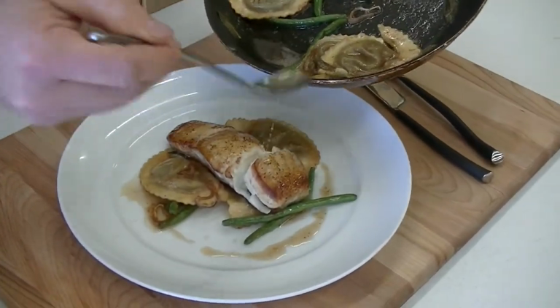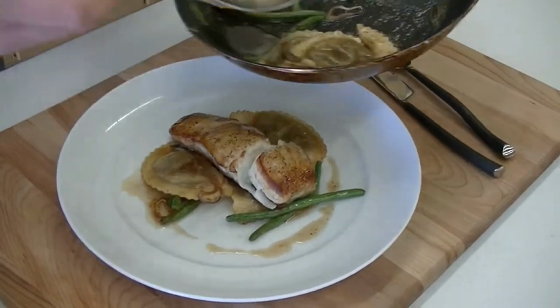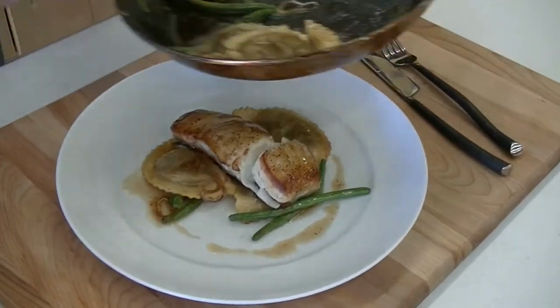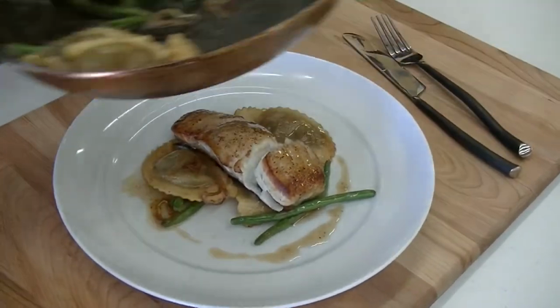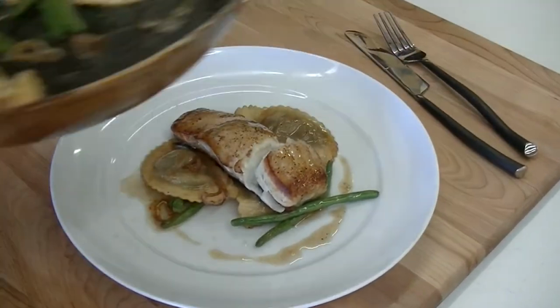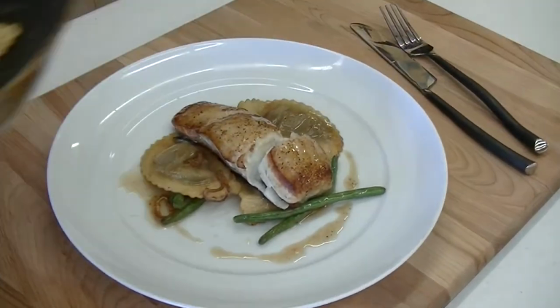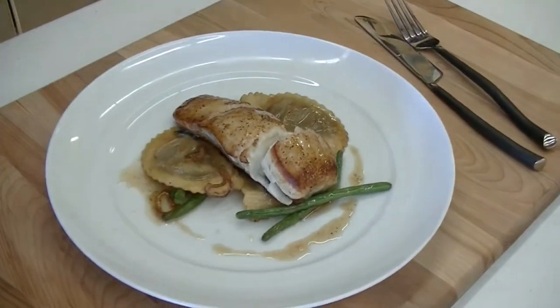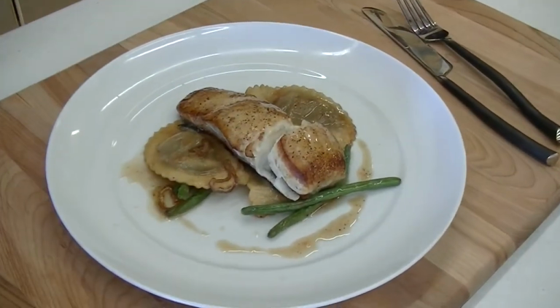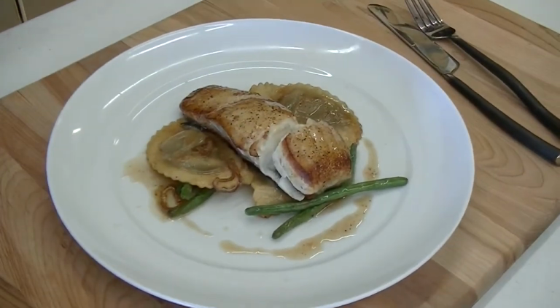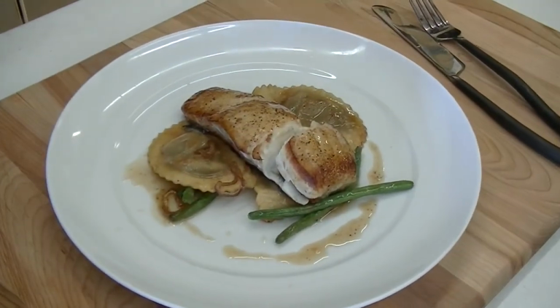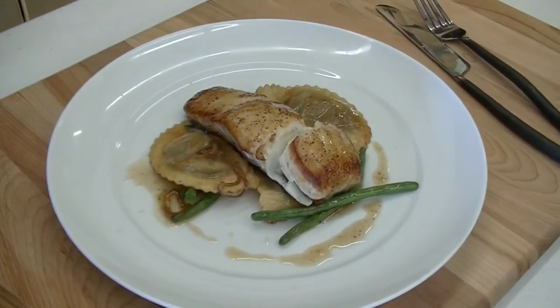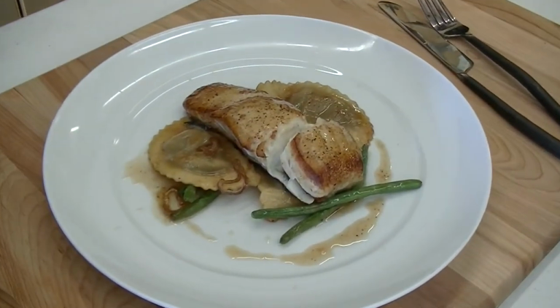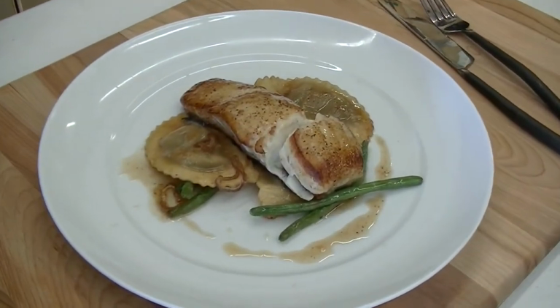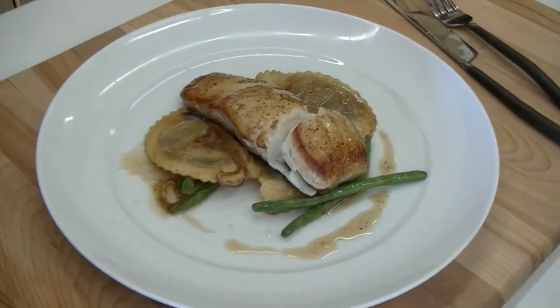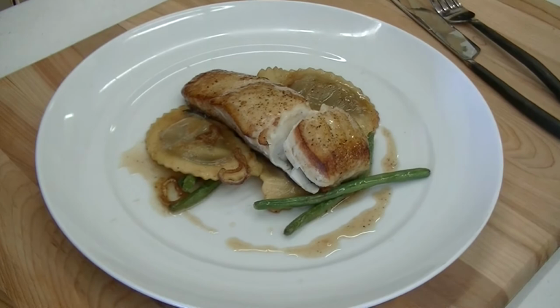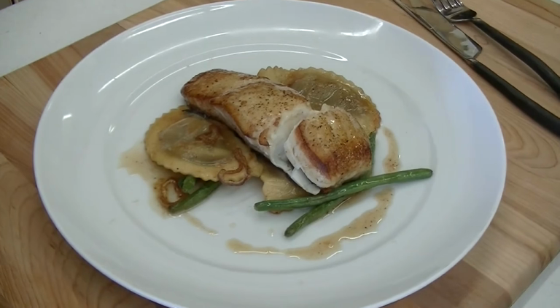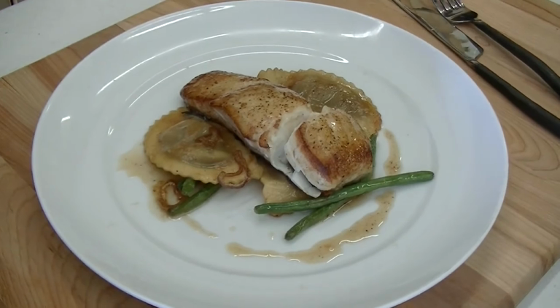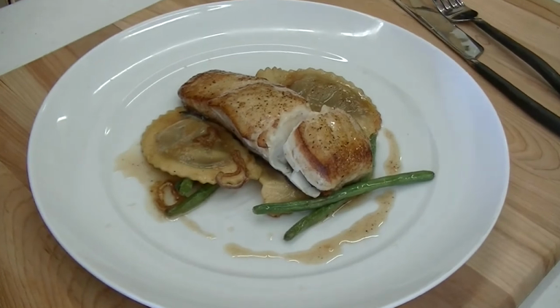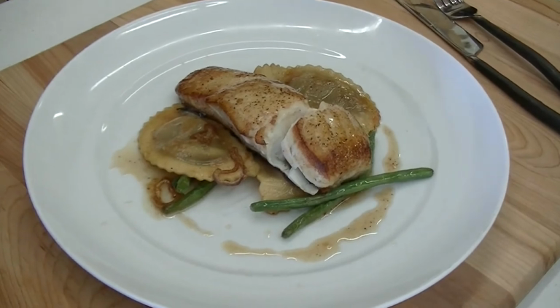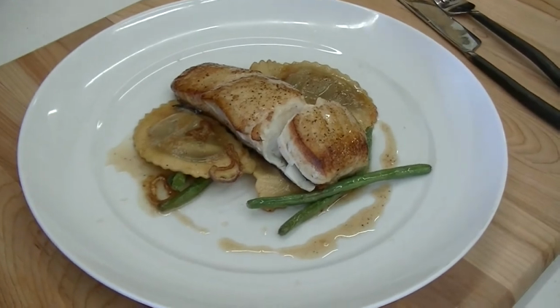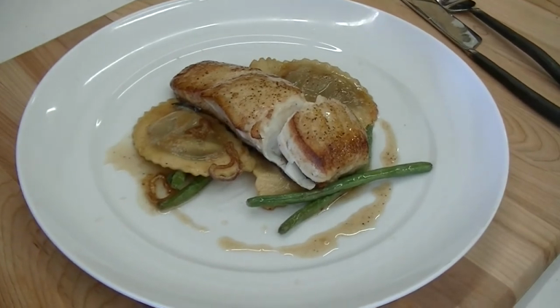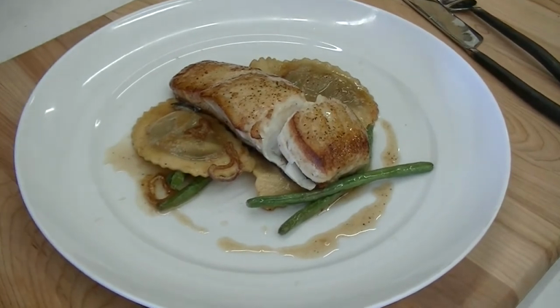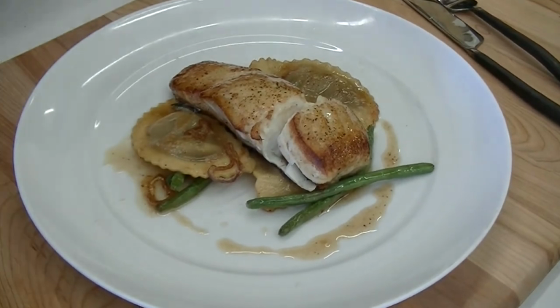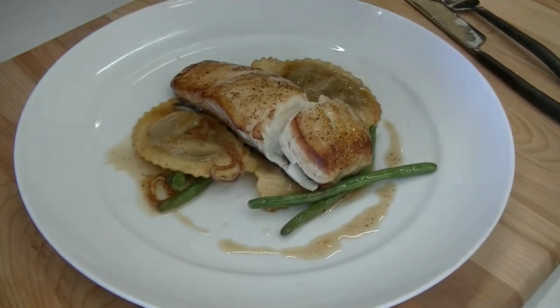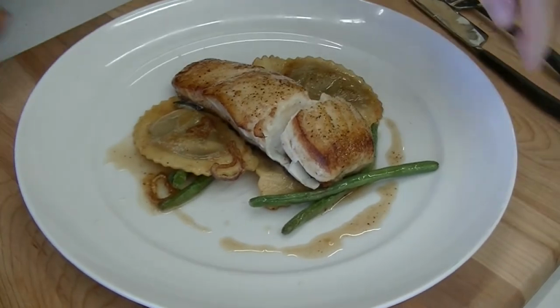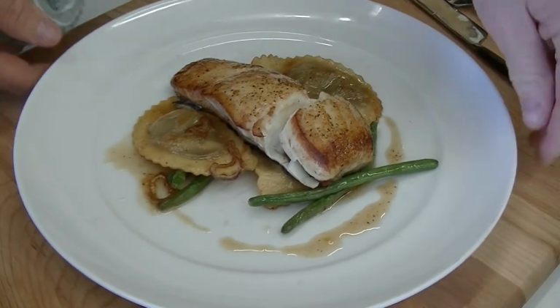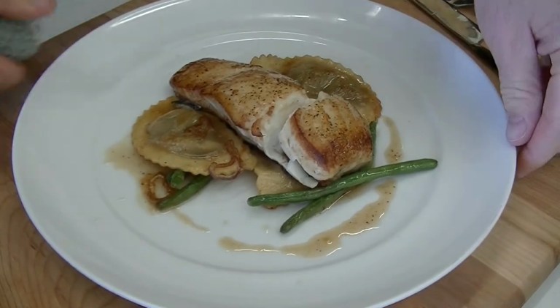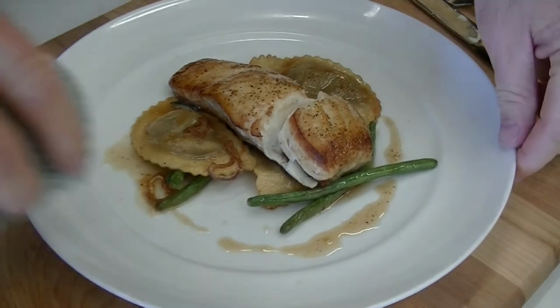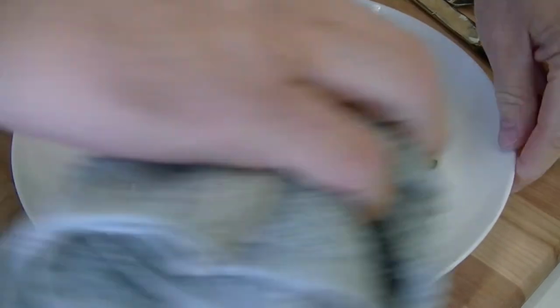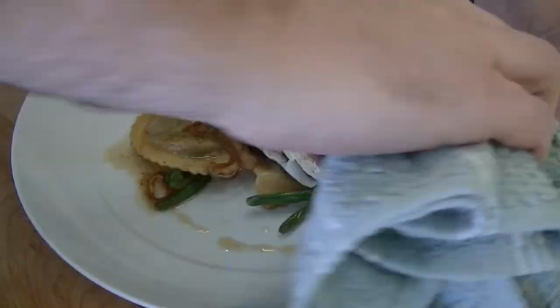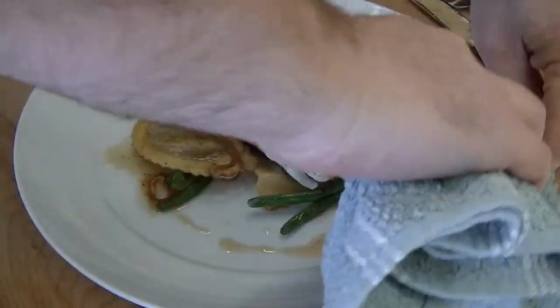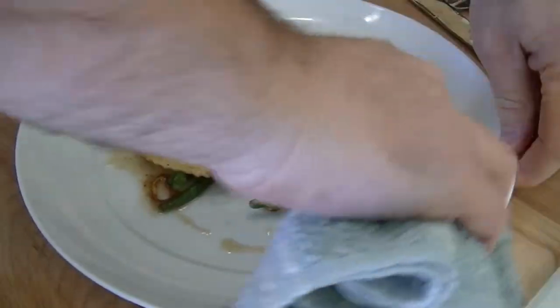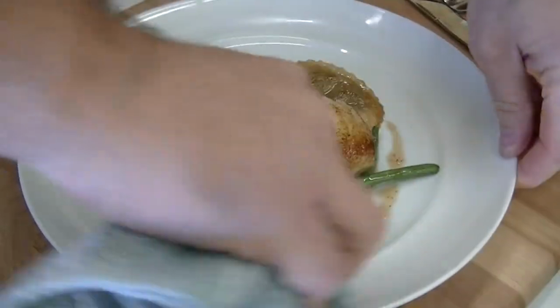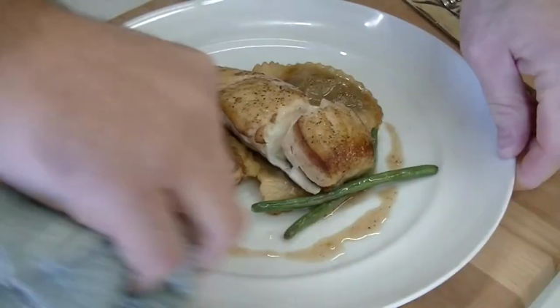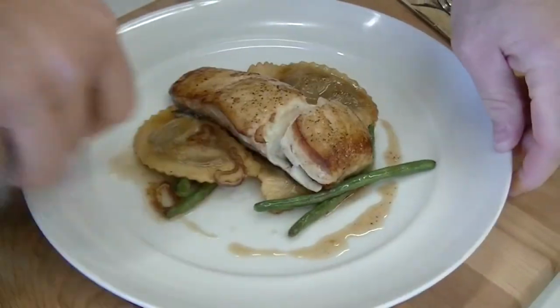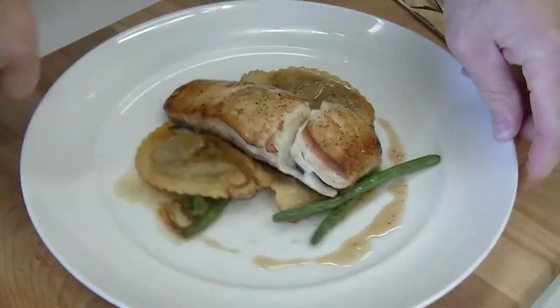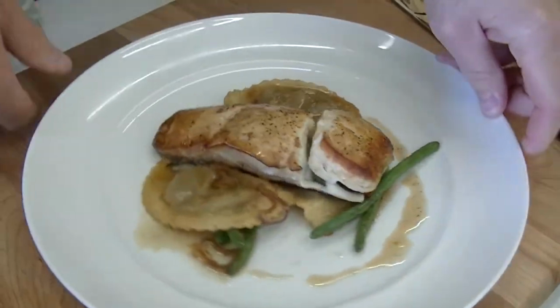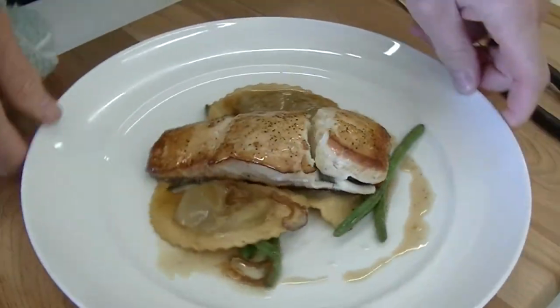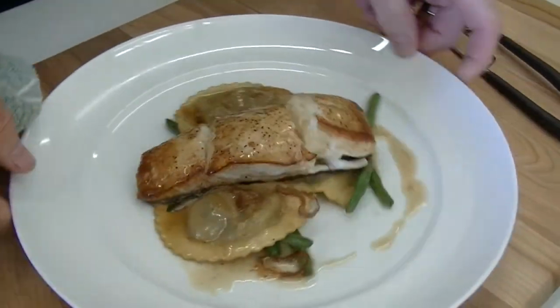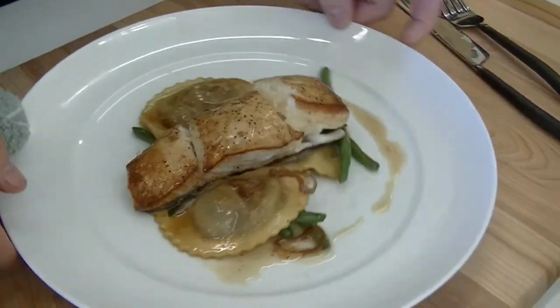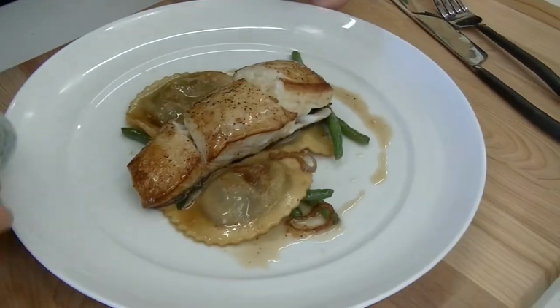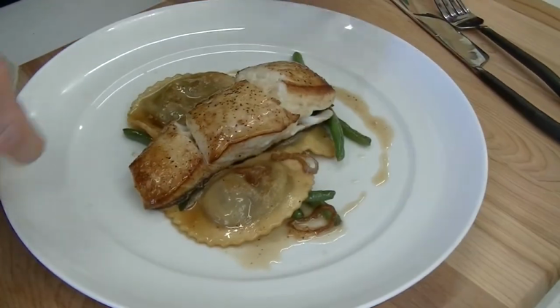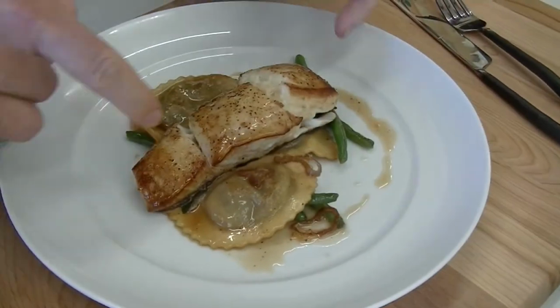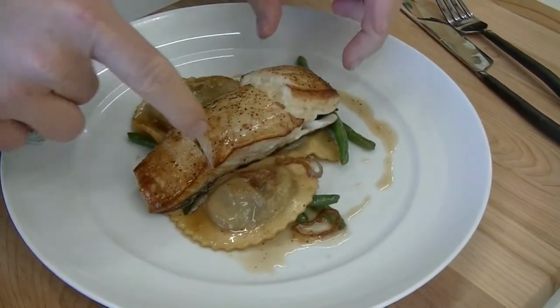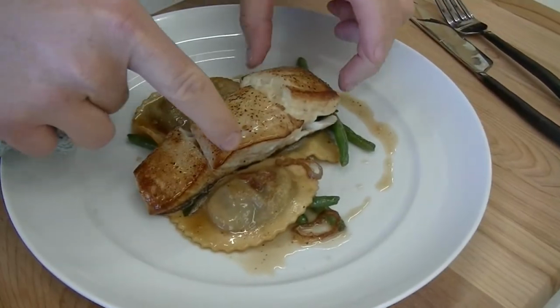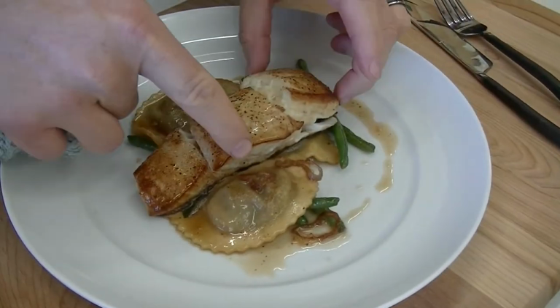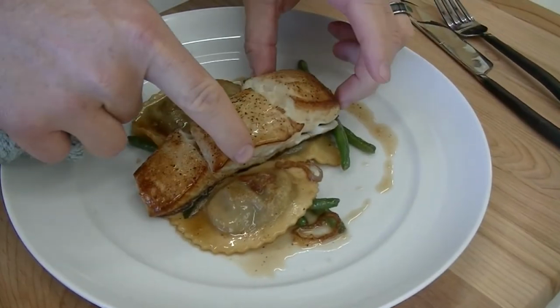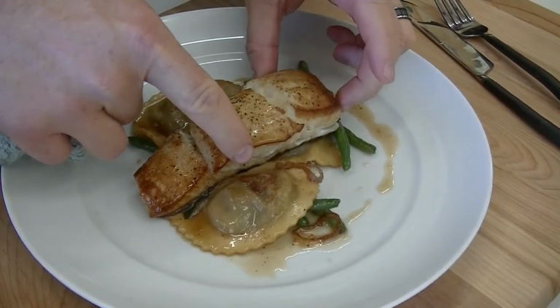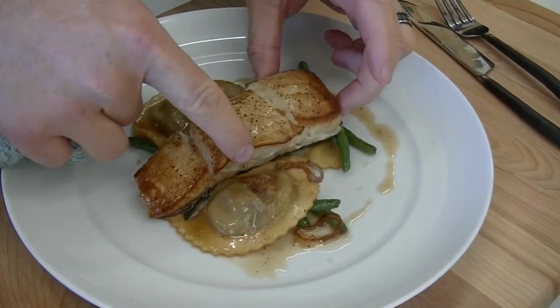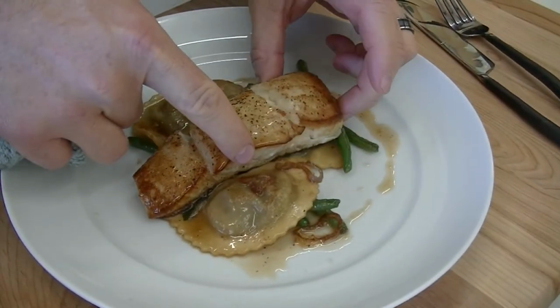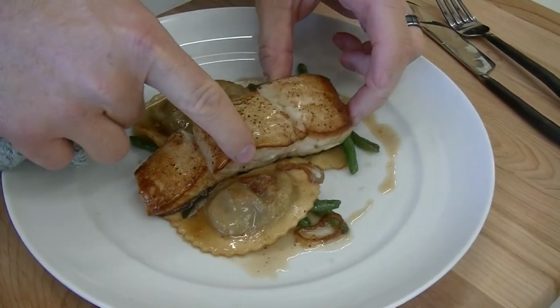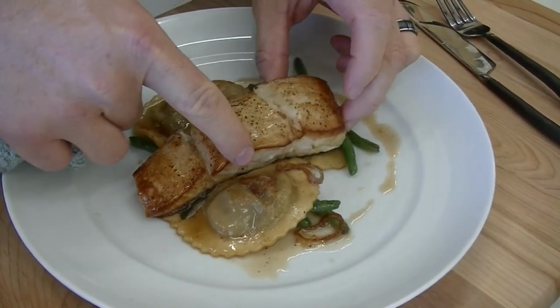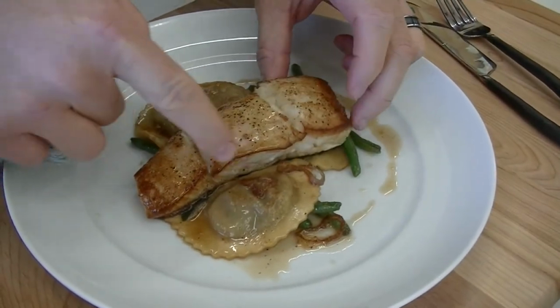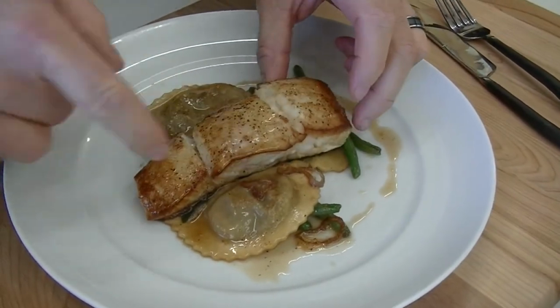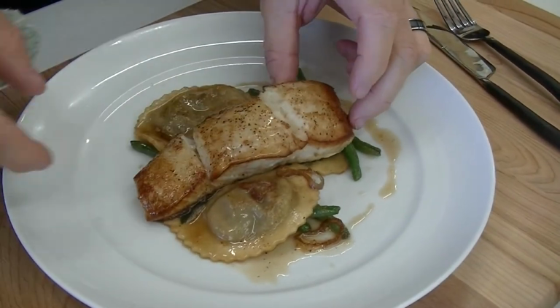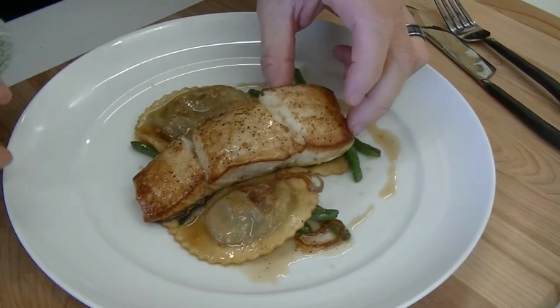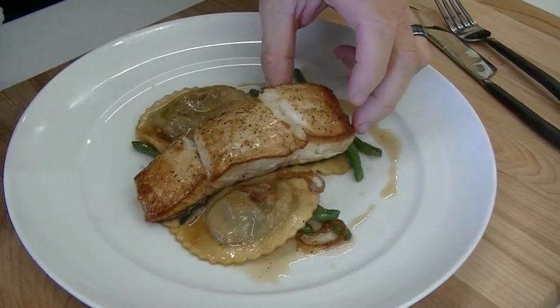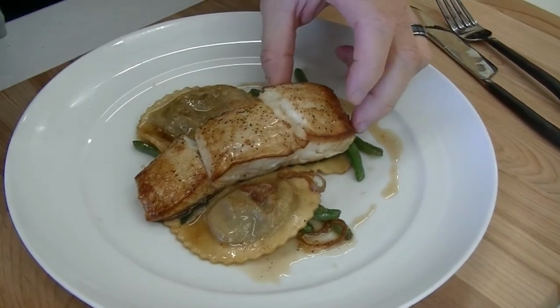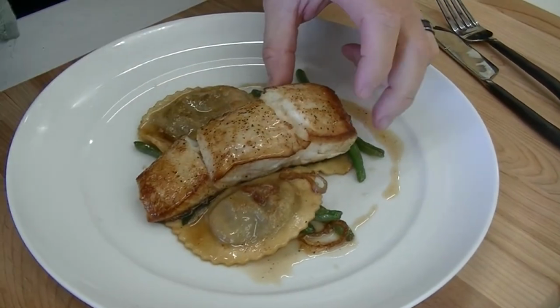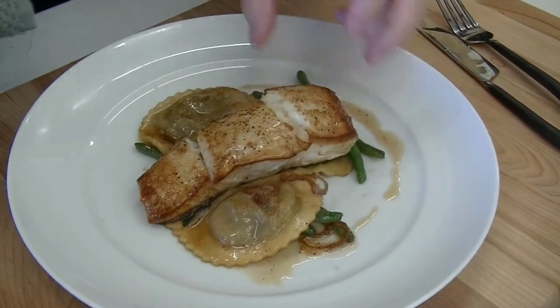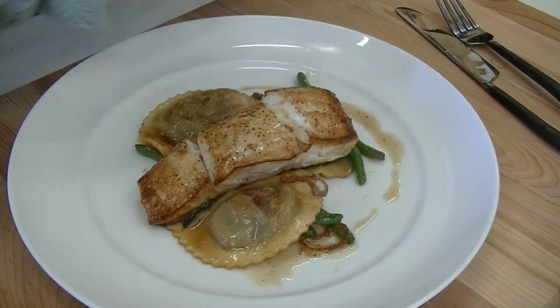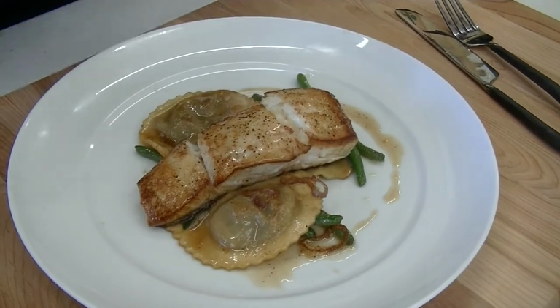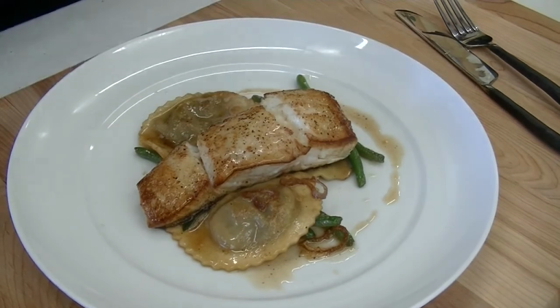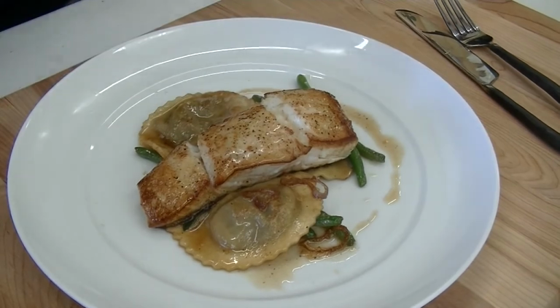And there you go — a little North Atlantic halibut with haricots verts, brown butter, sage, and mushroom ravioli.